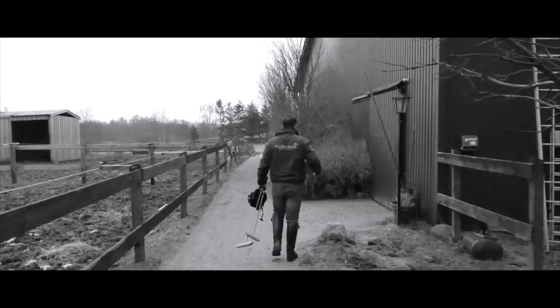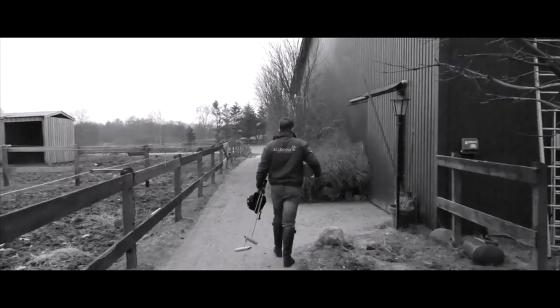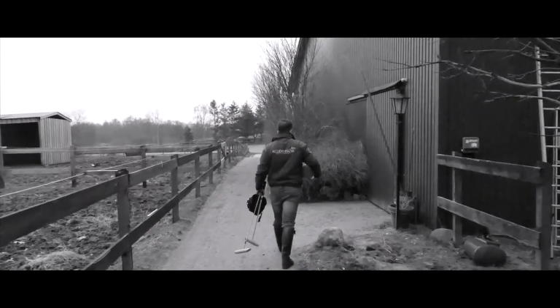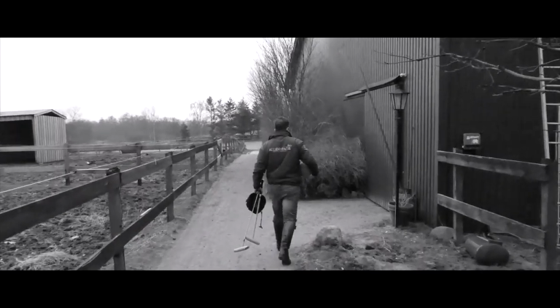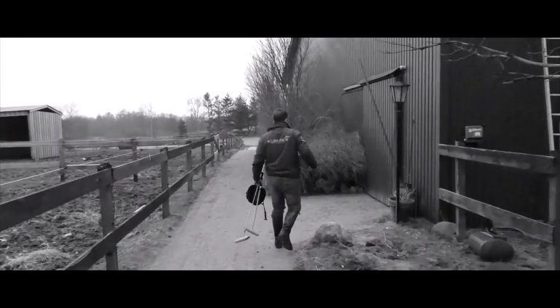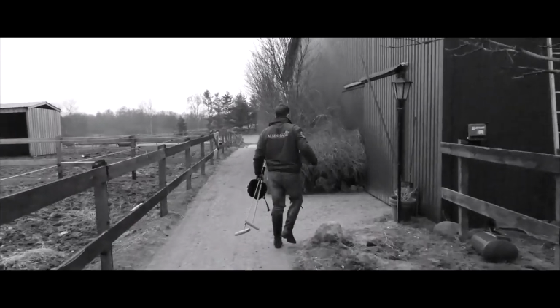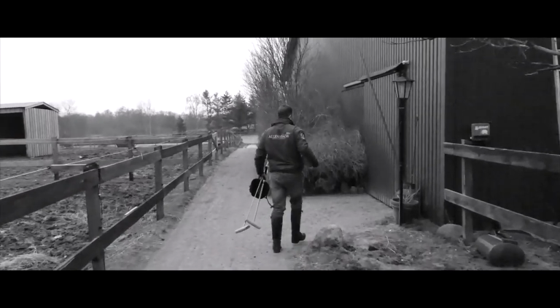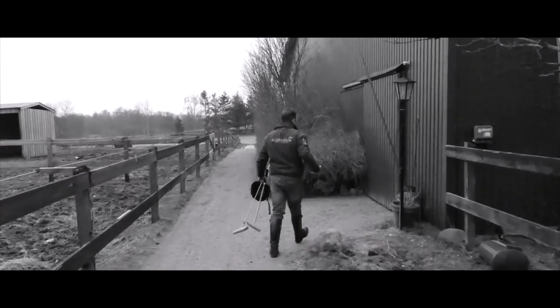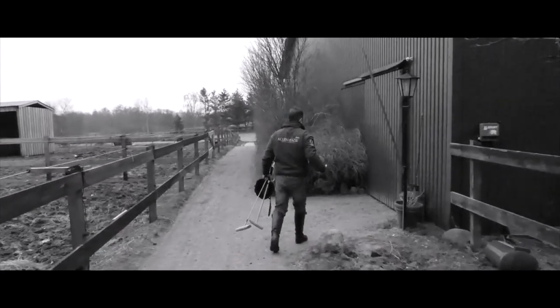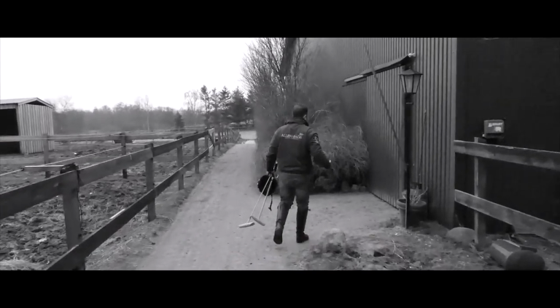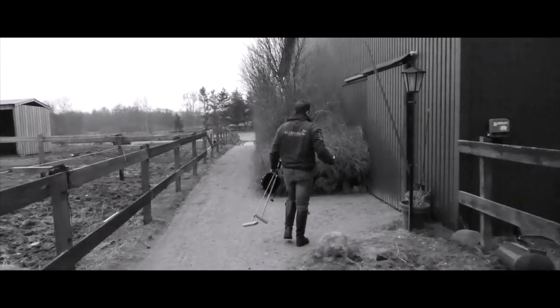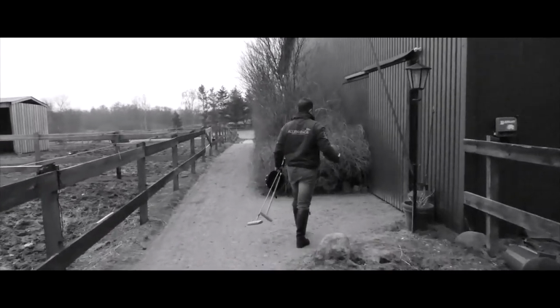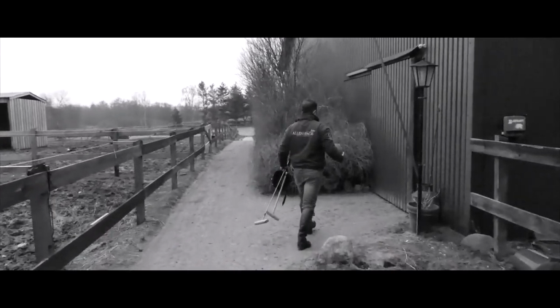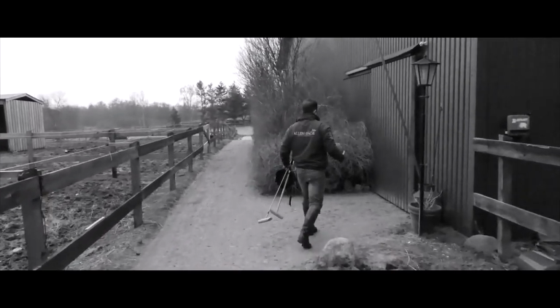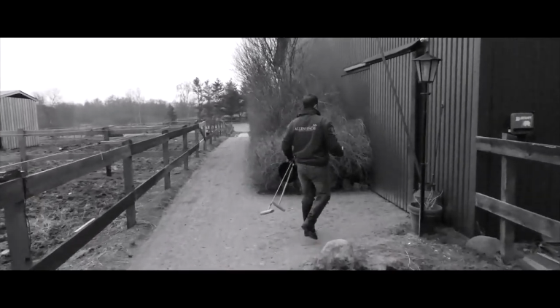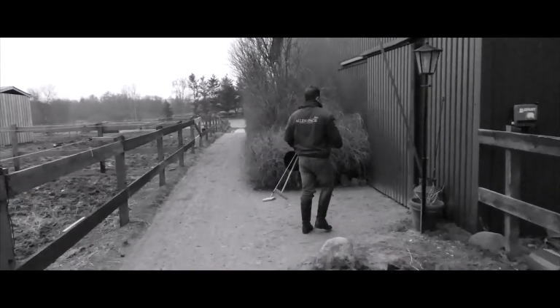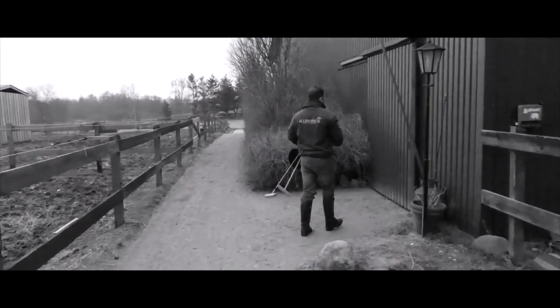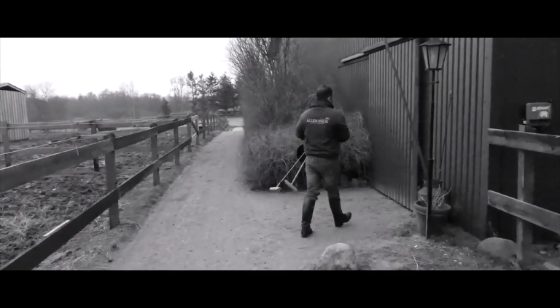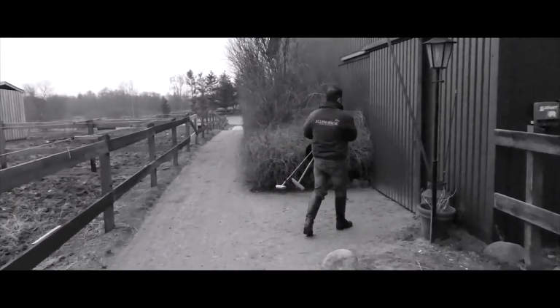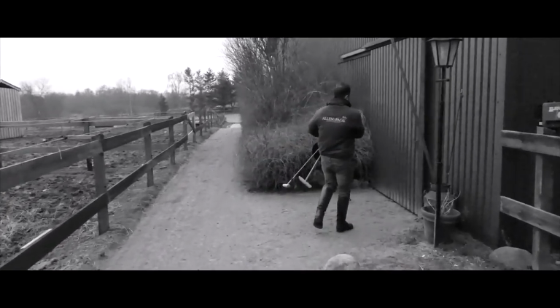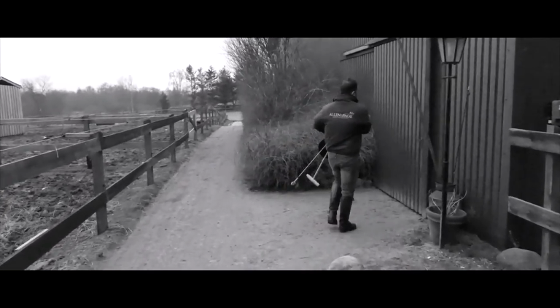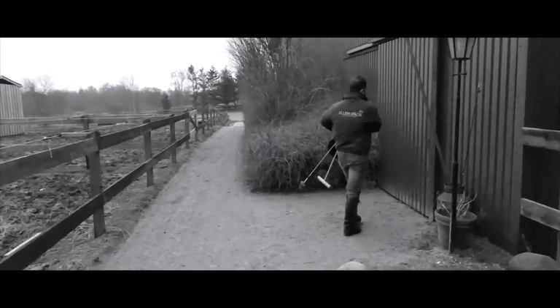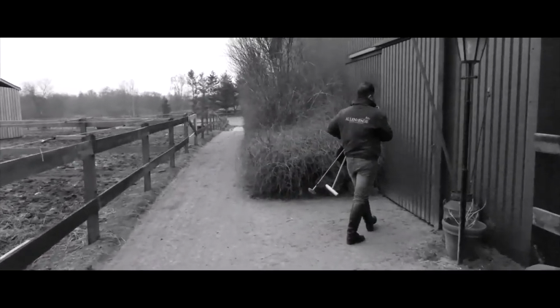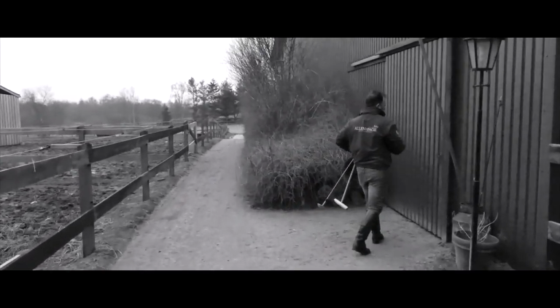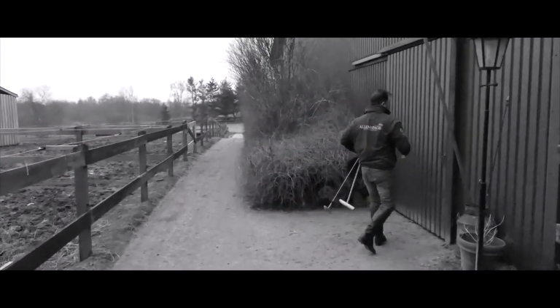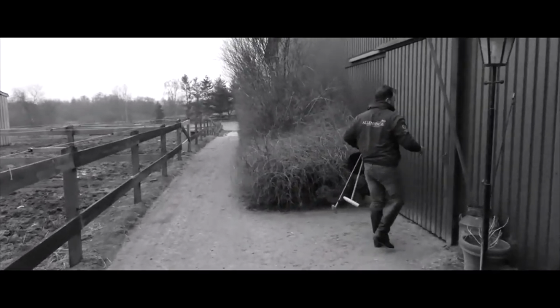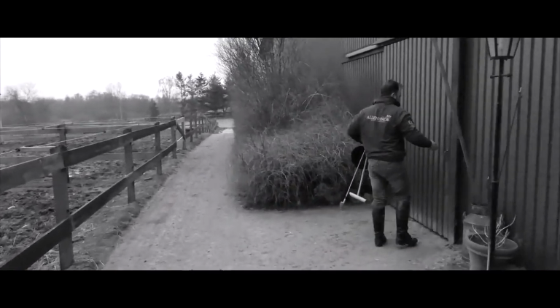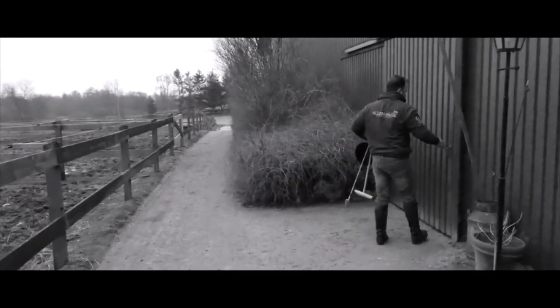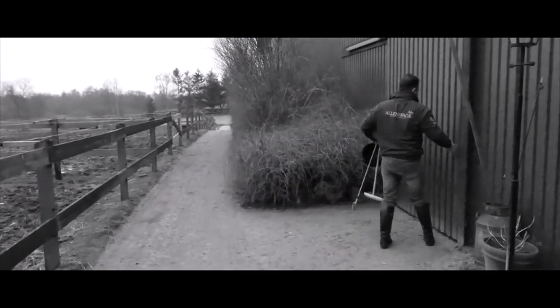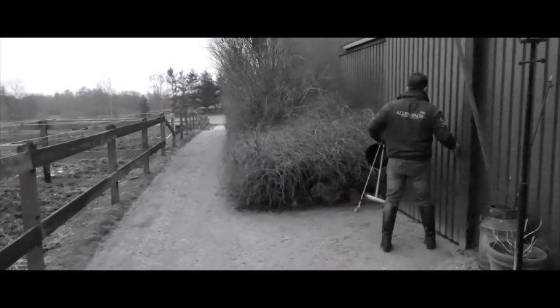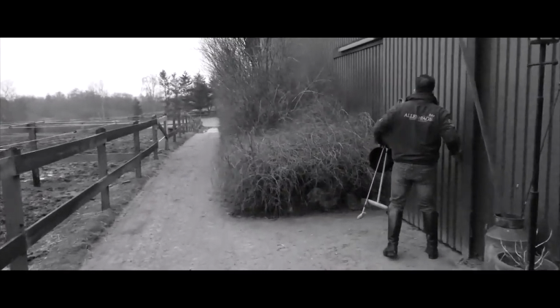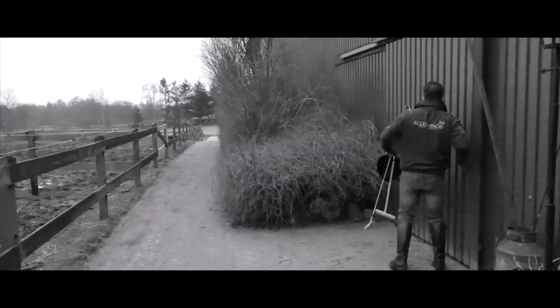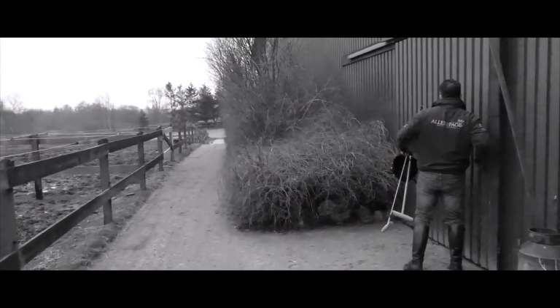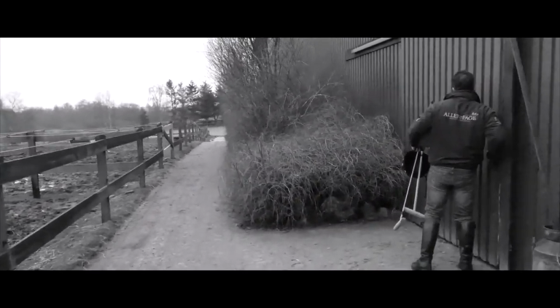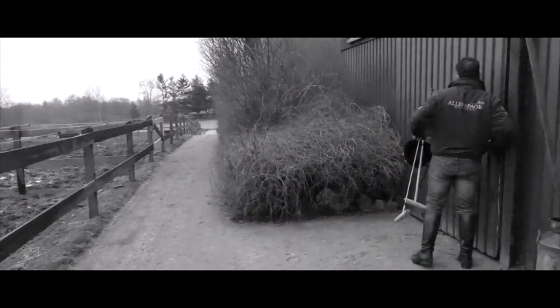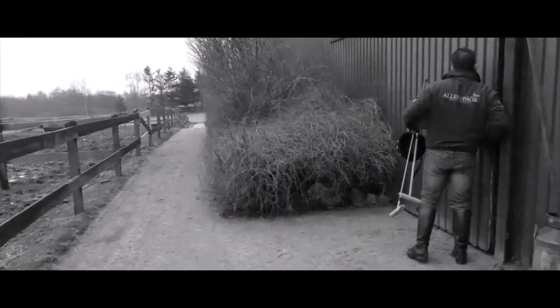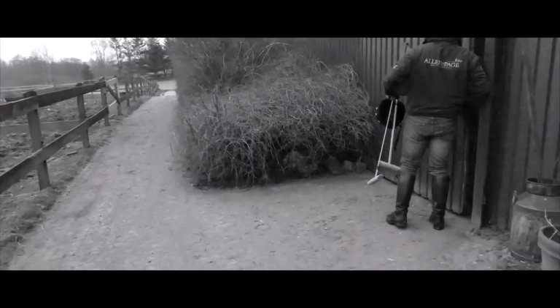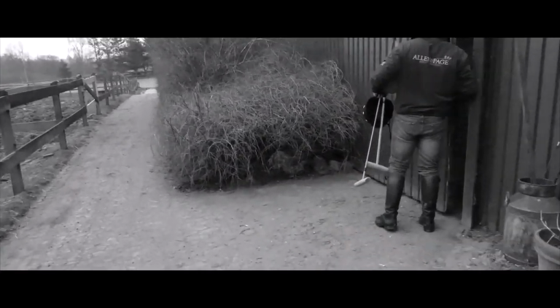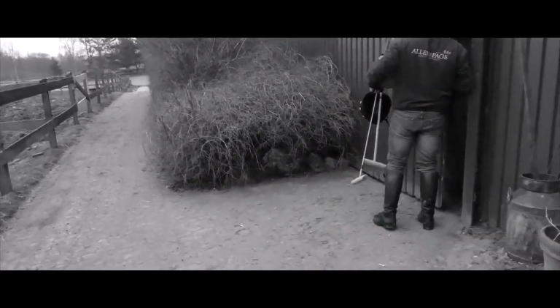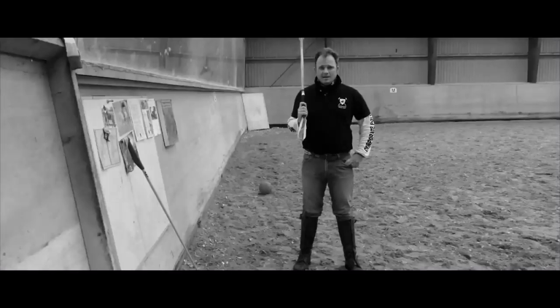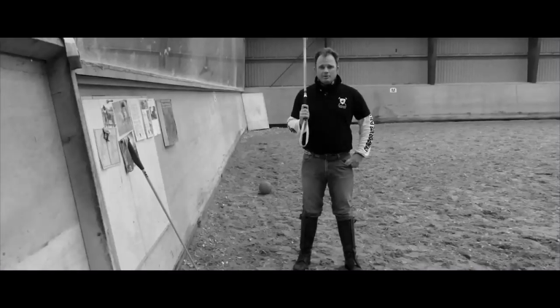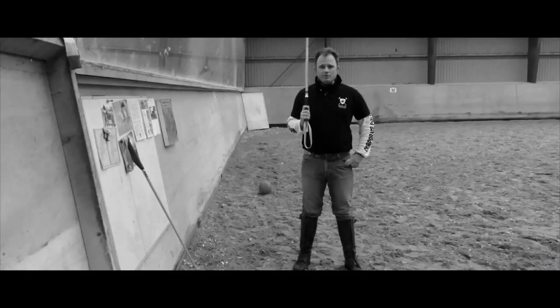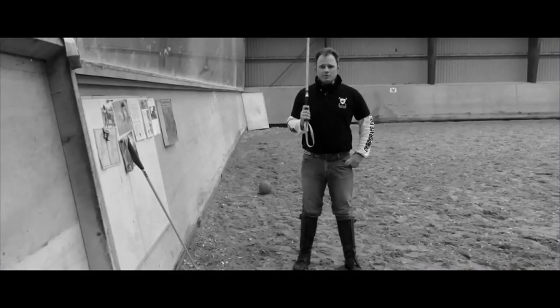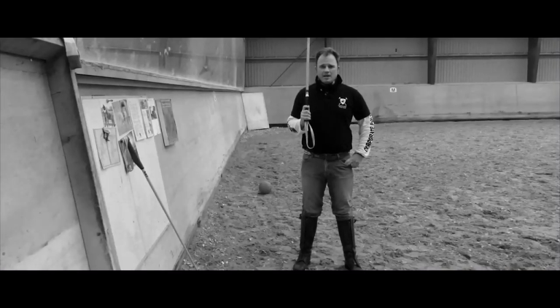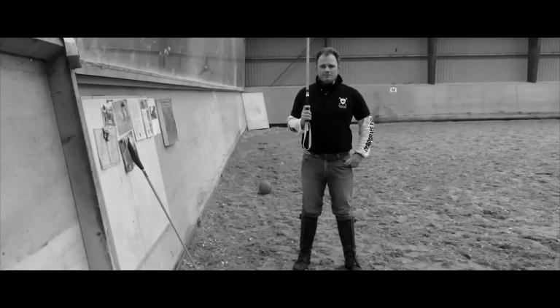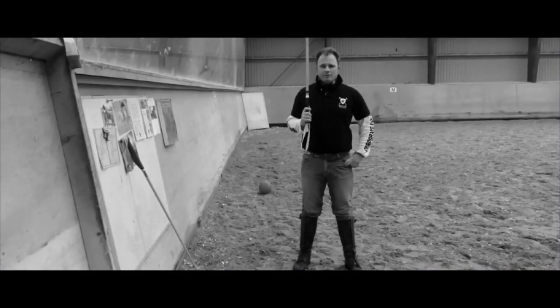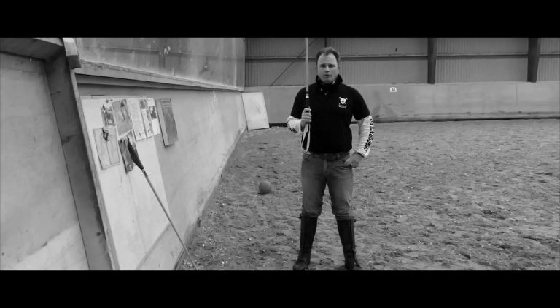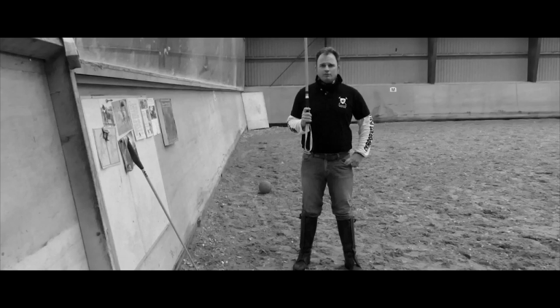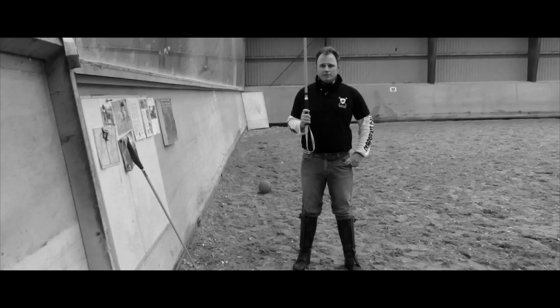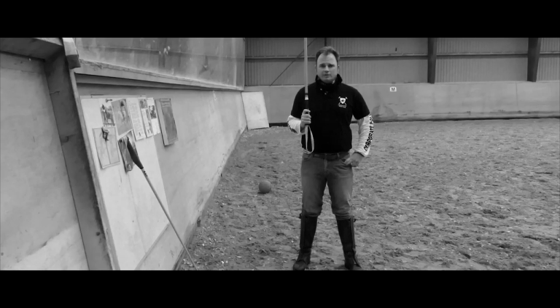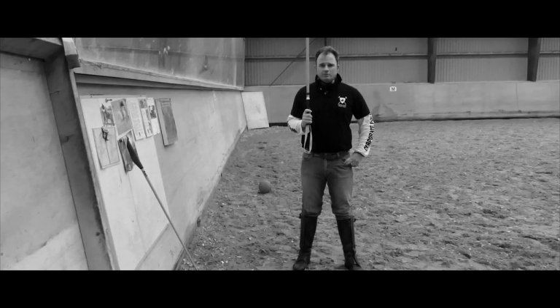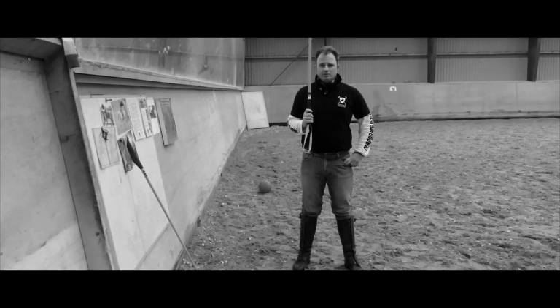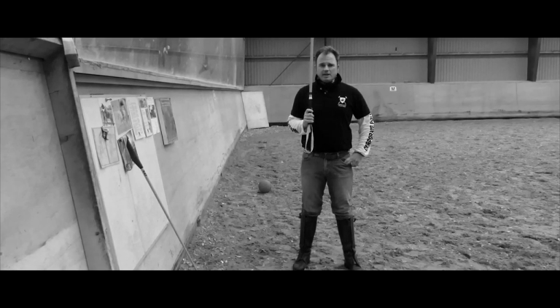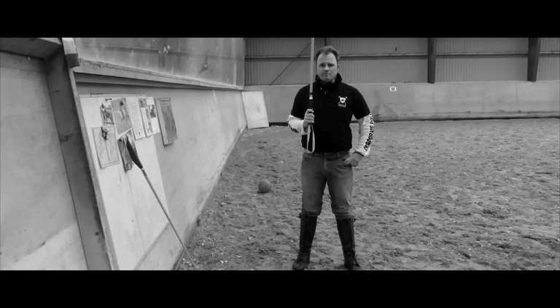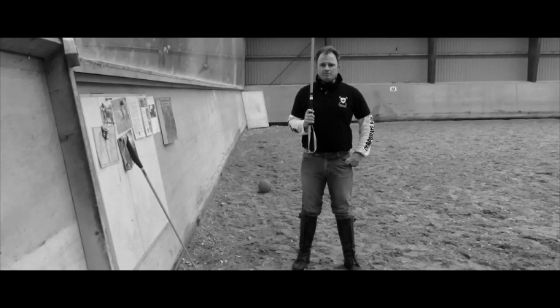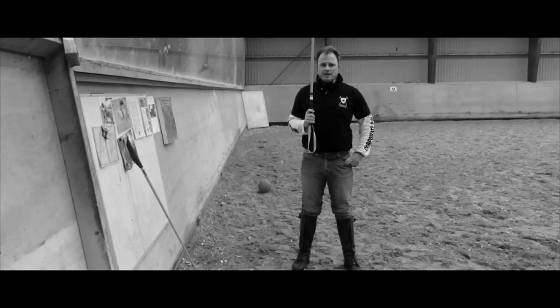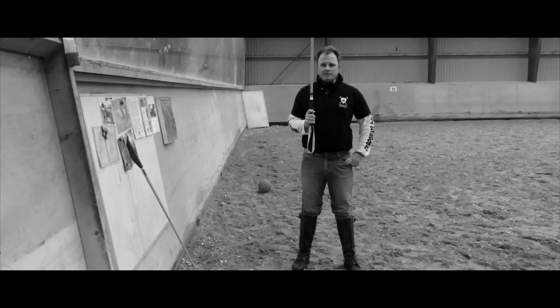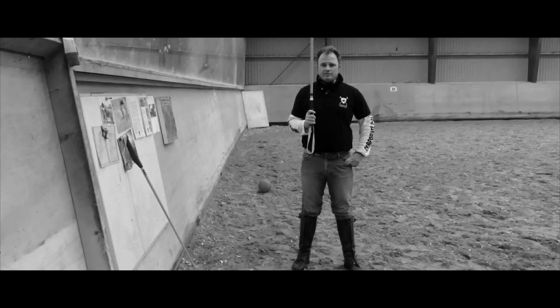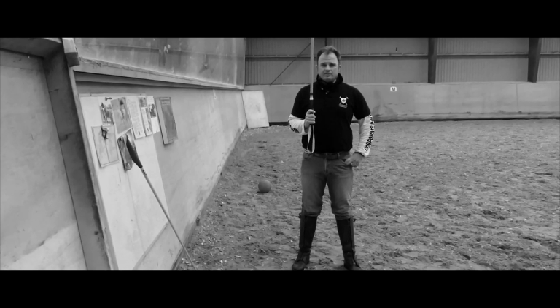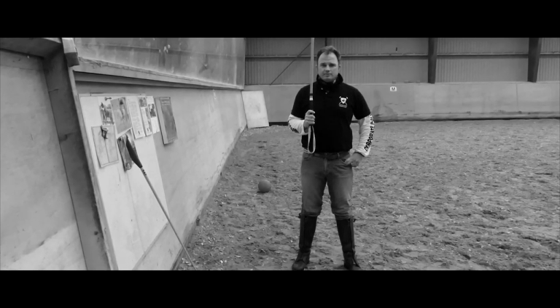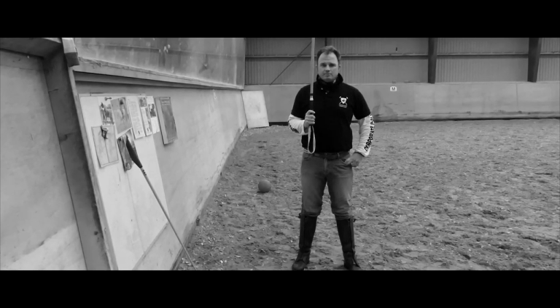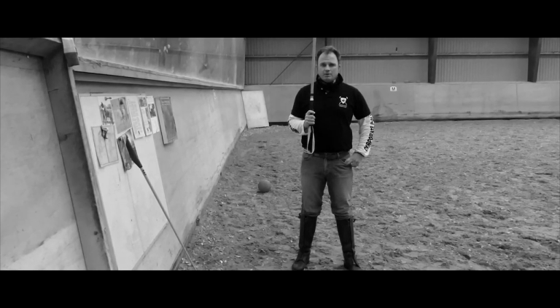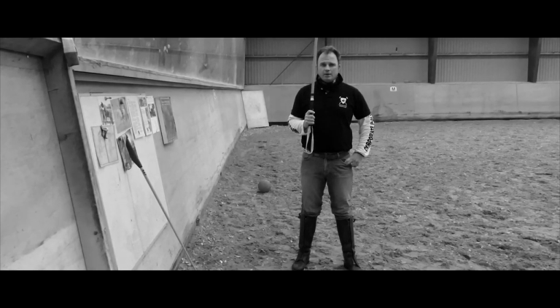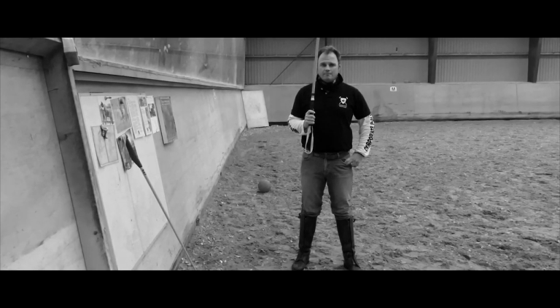Hi, I'm Miles Underwood and I'm here with the Copenhagen Polo Club to tell you how you can get involved with the Game of Kings — Polo.